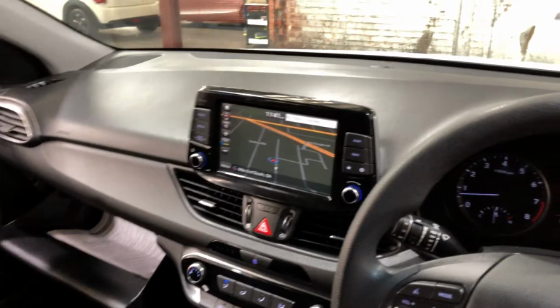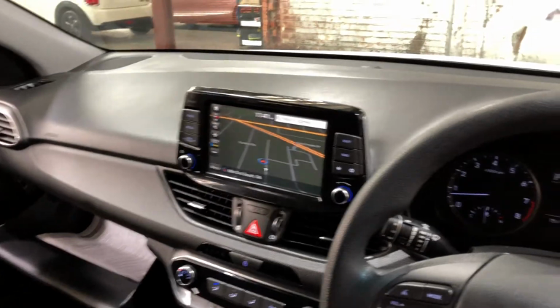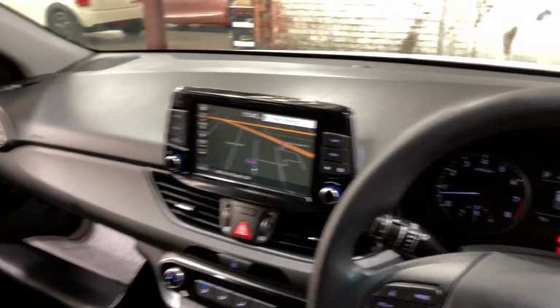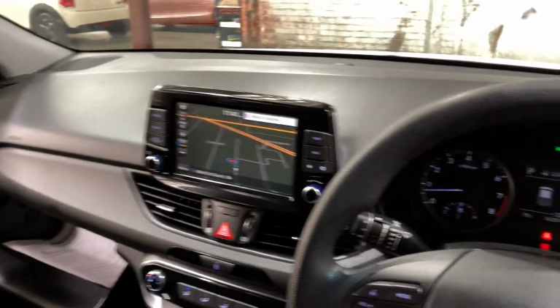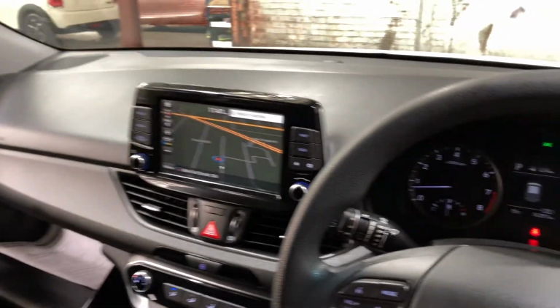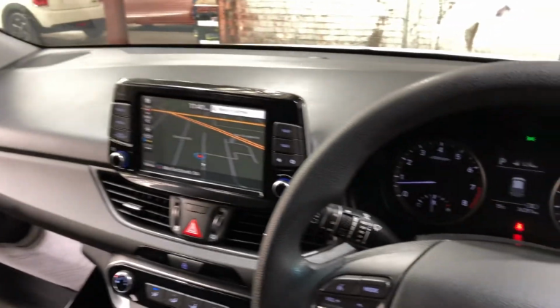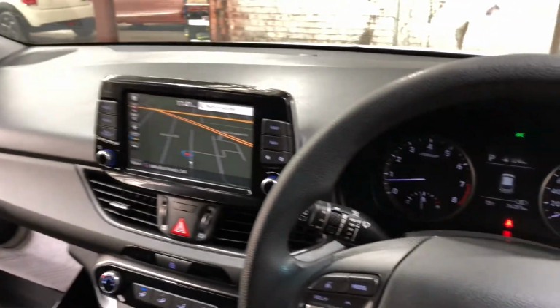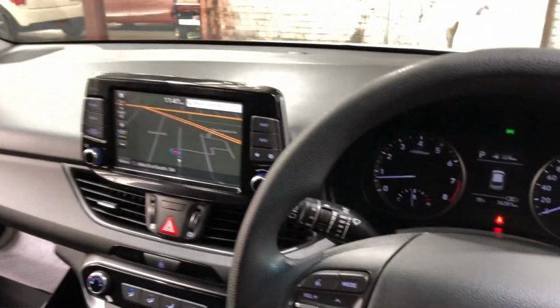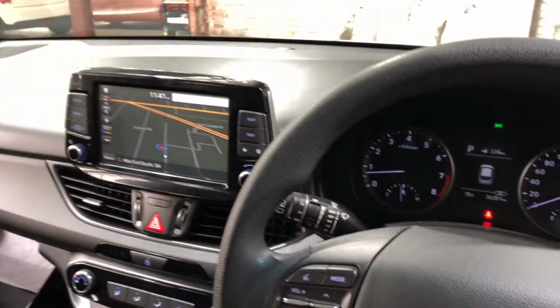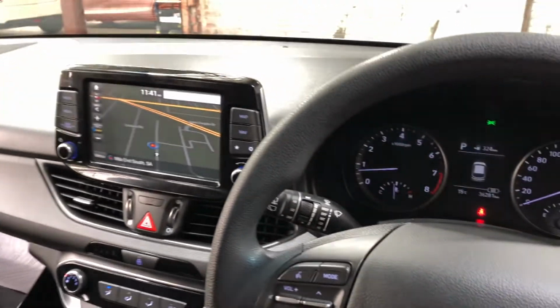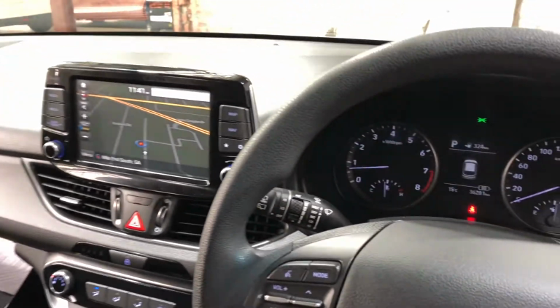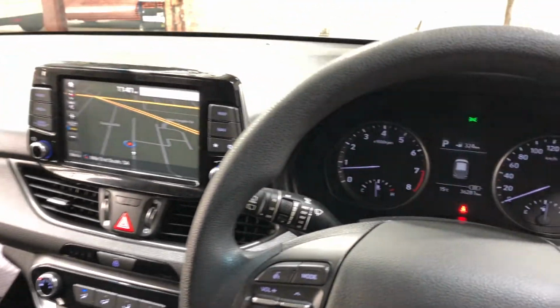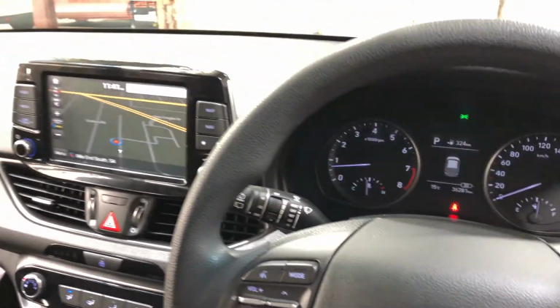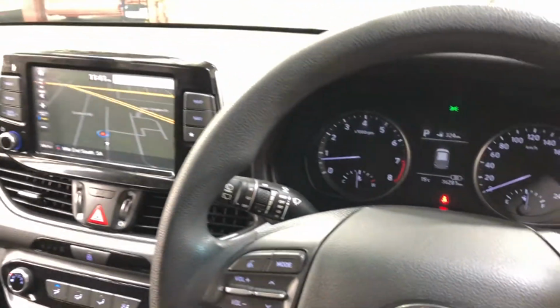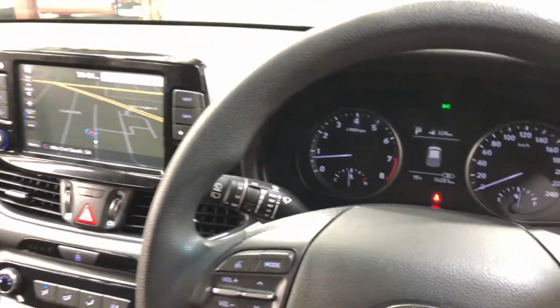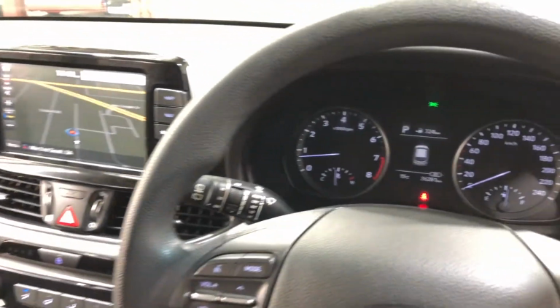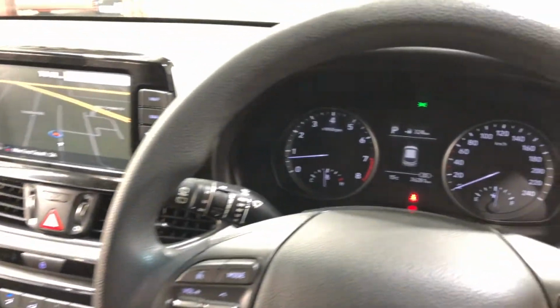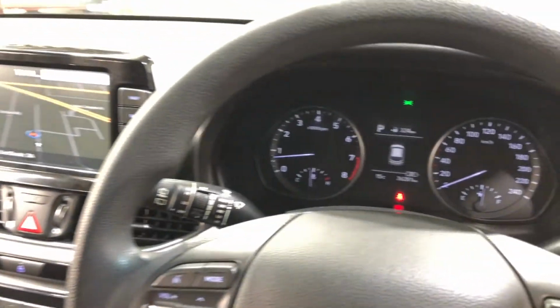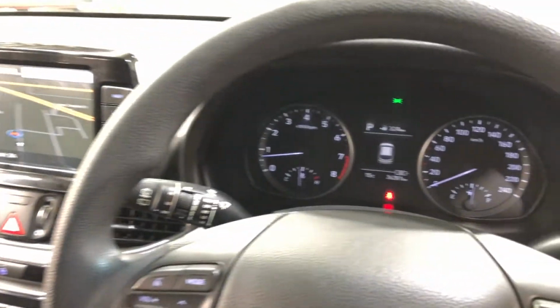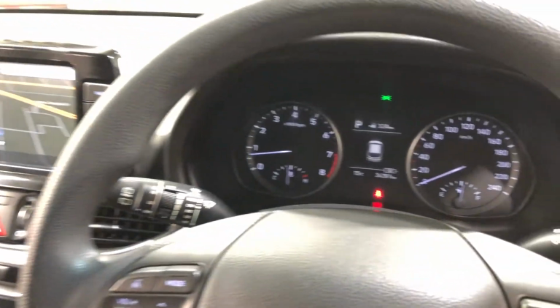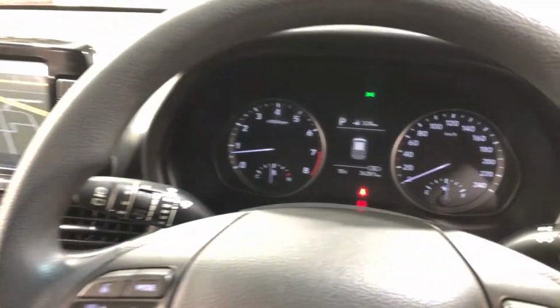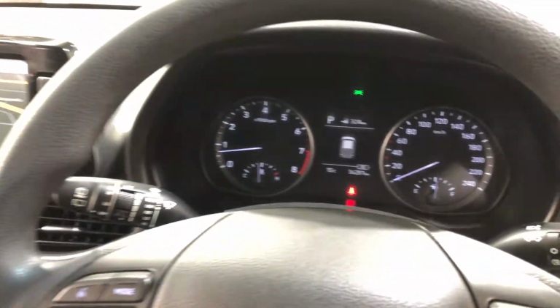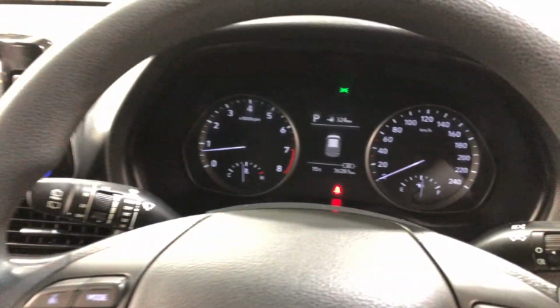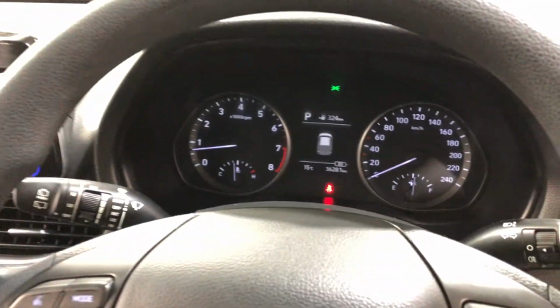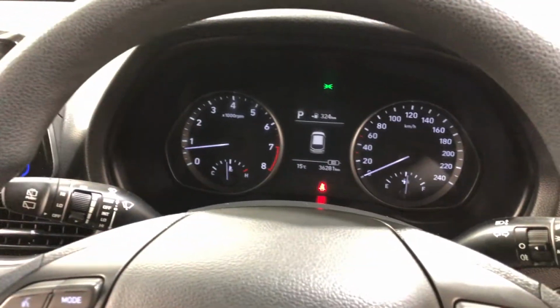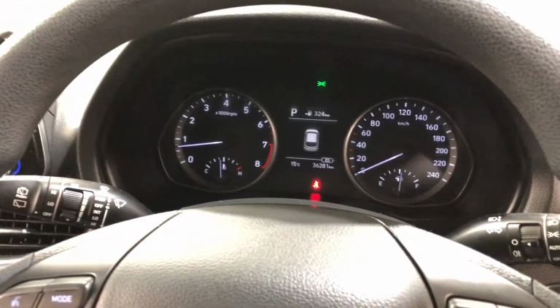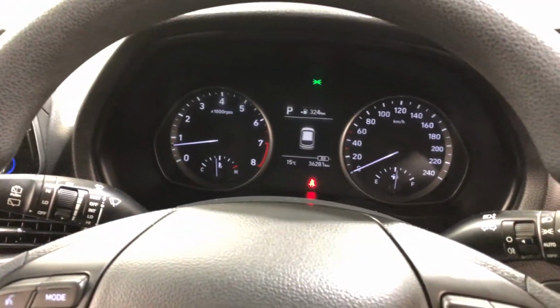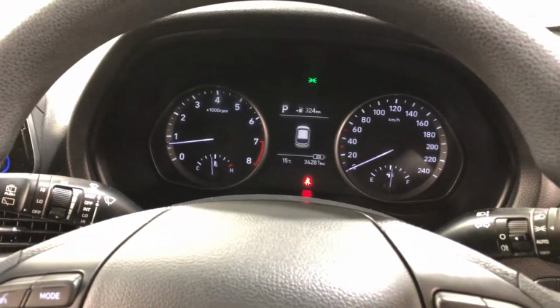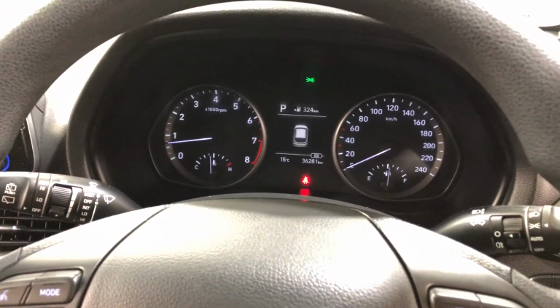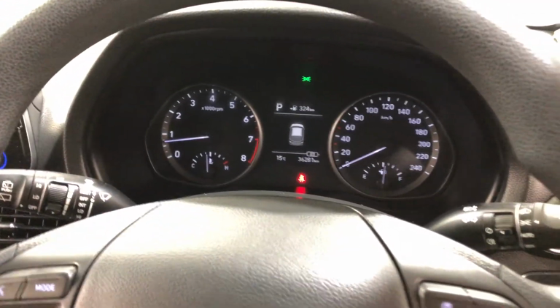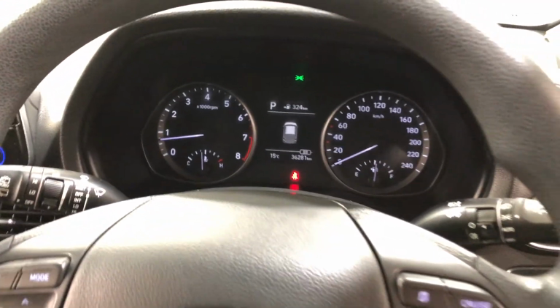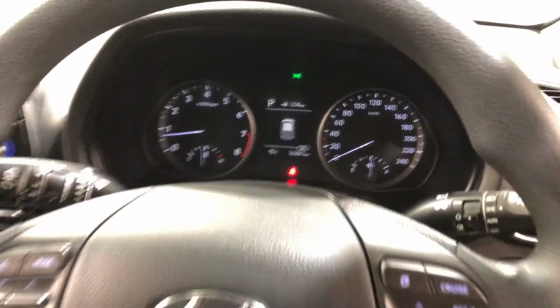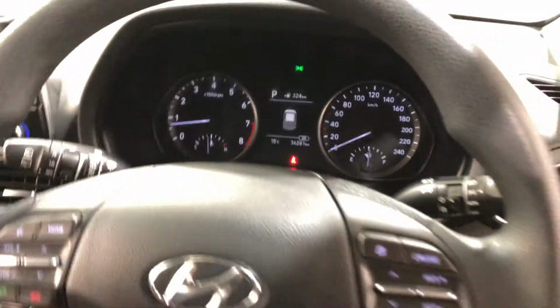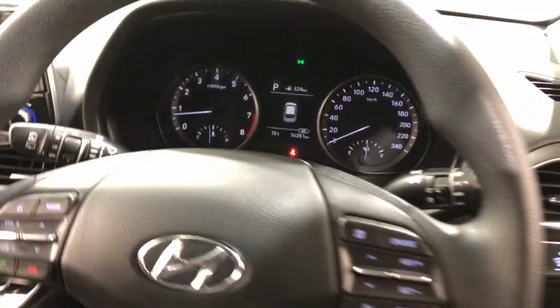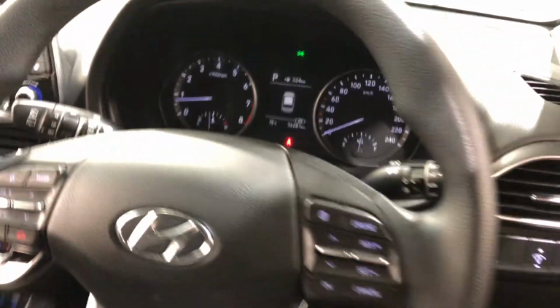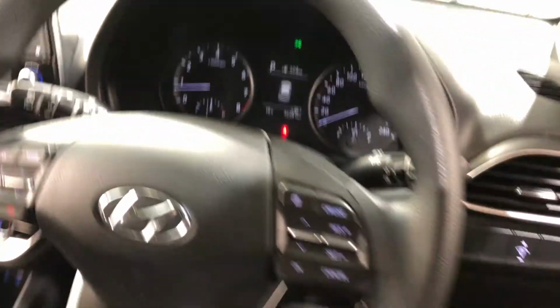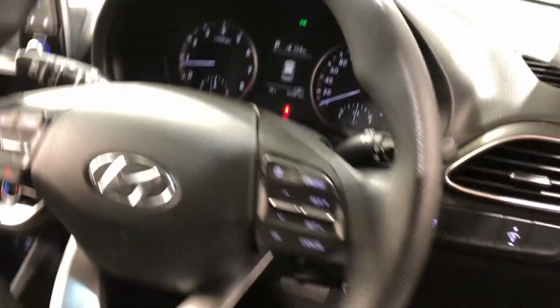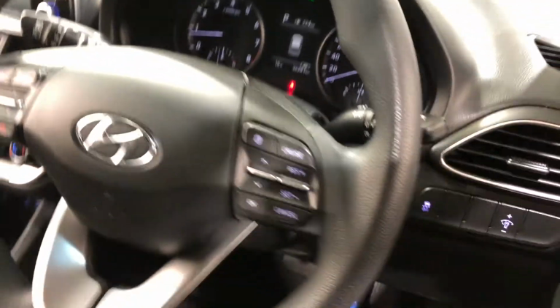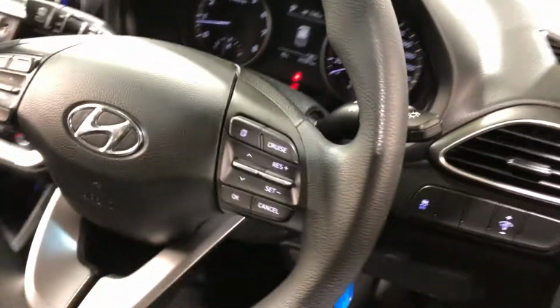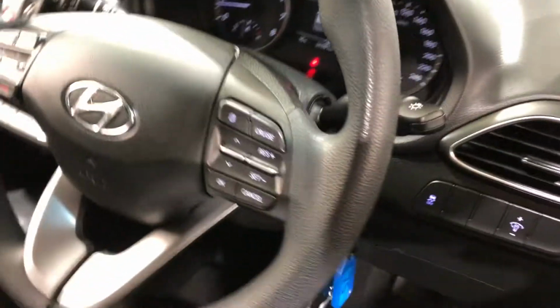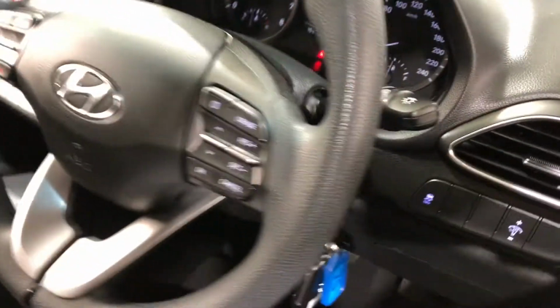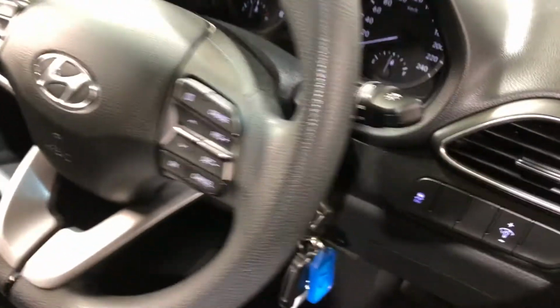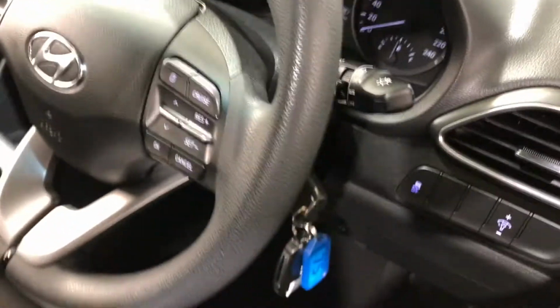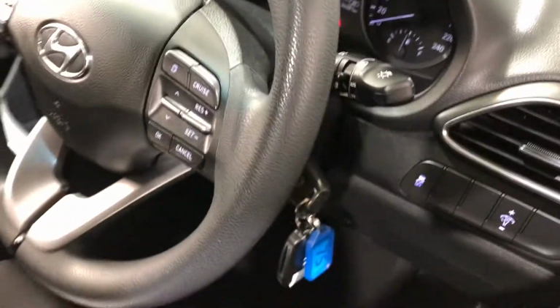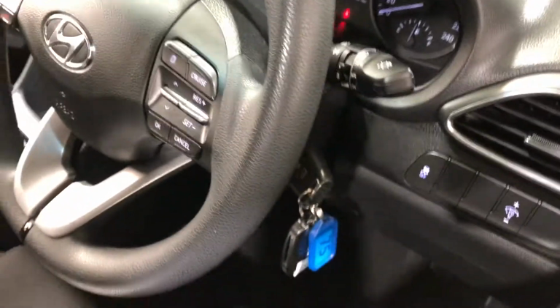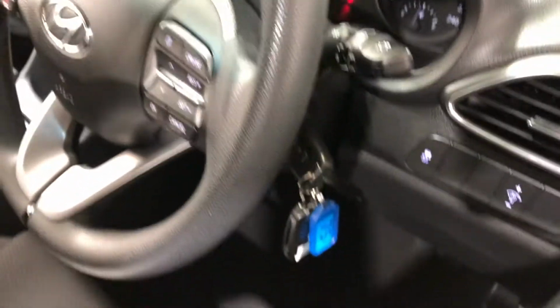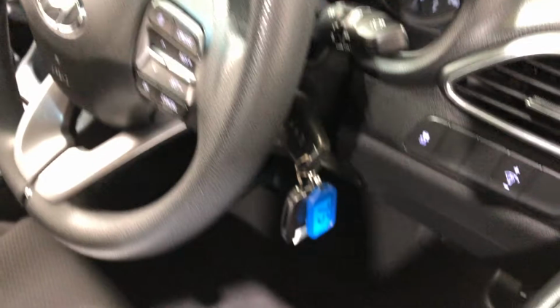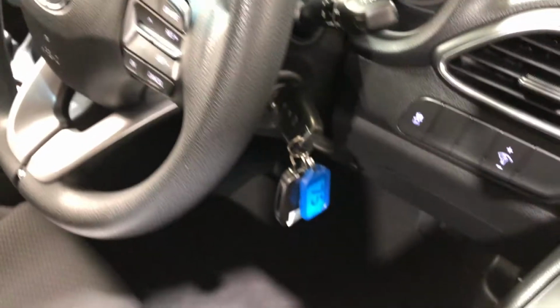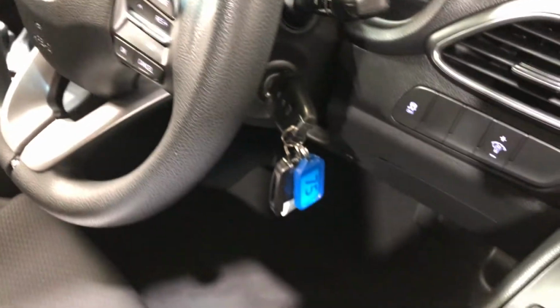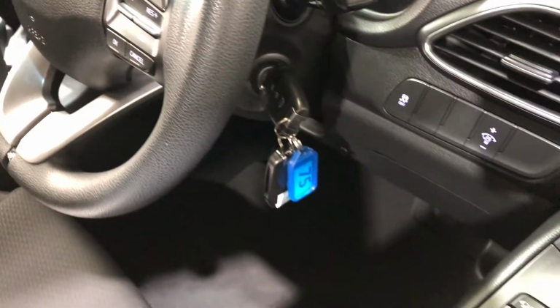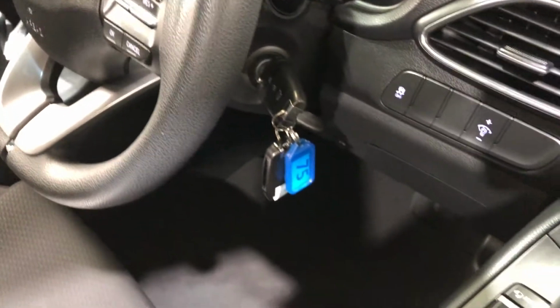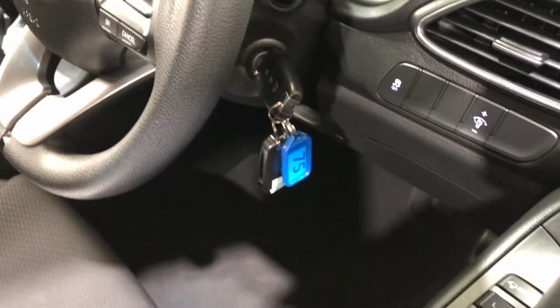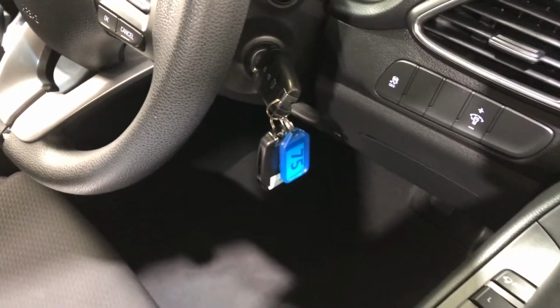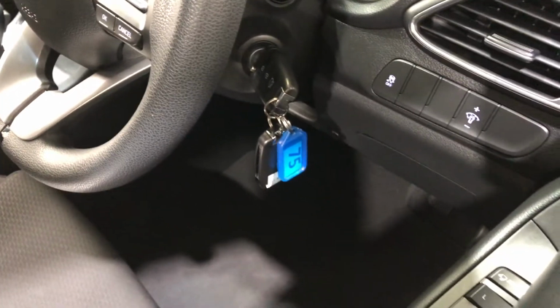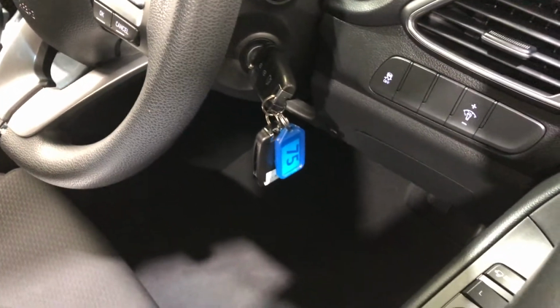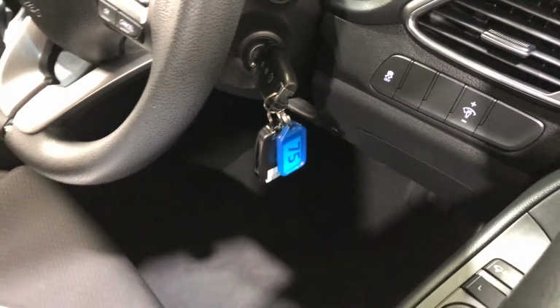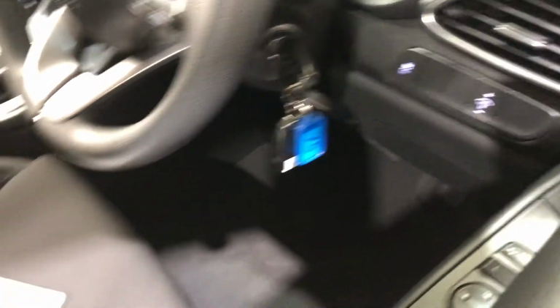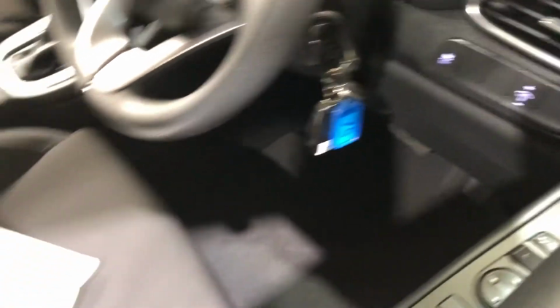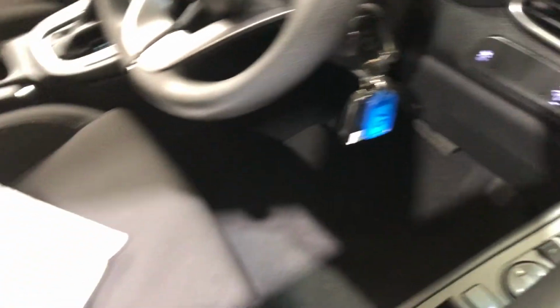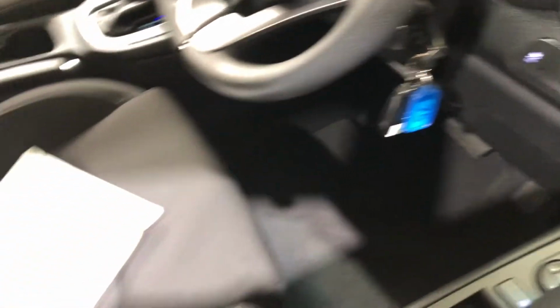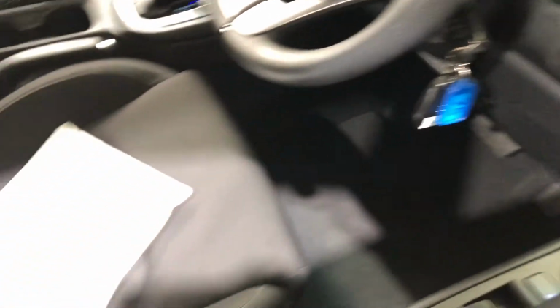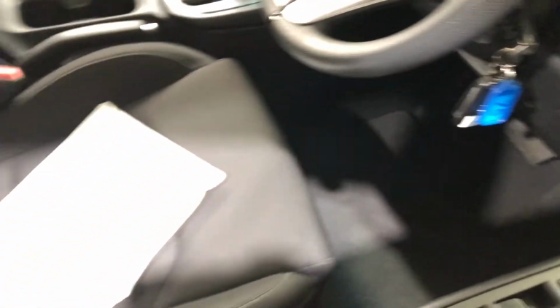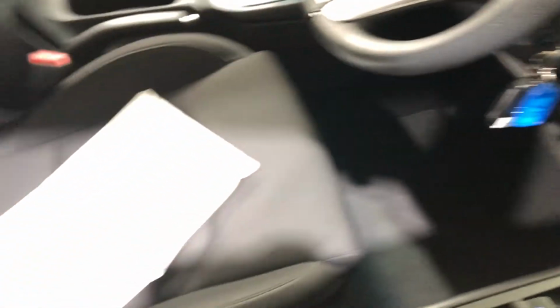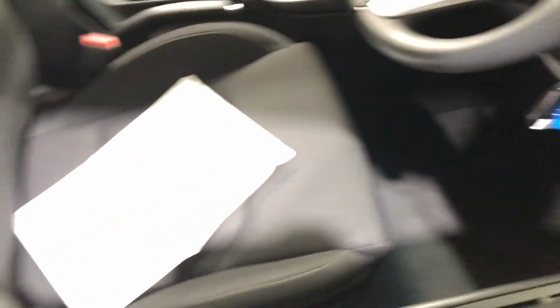This car has travelled a very low 36,000km on the clock, and also comes with two sets of keys and a full set of books.